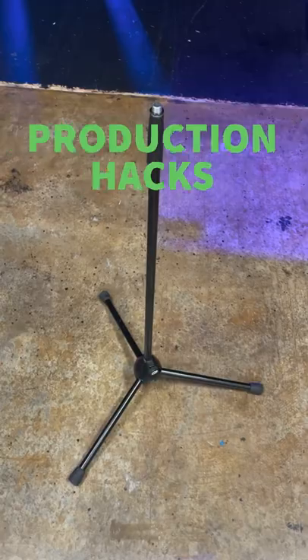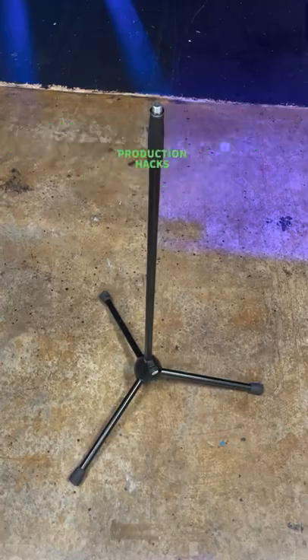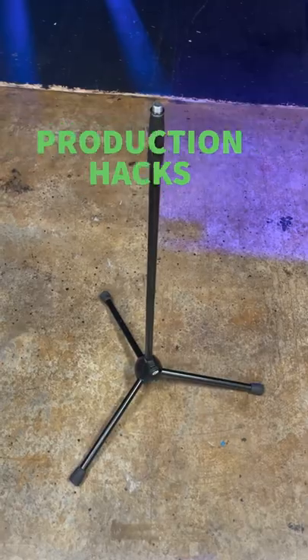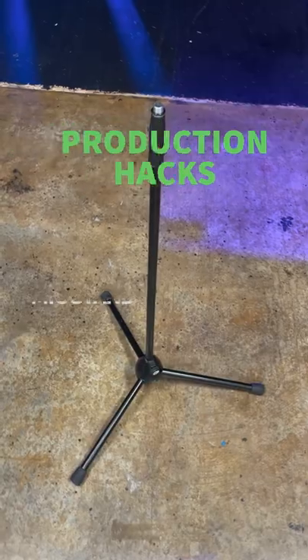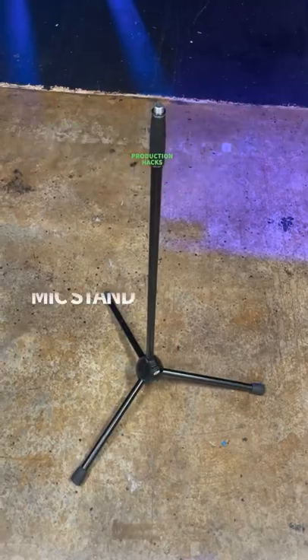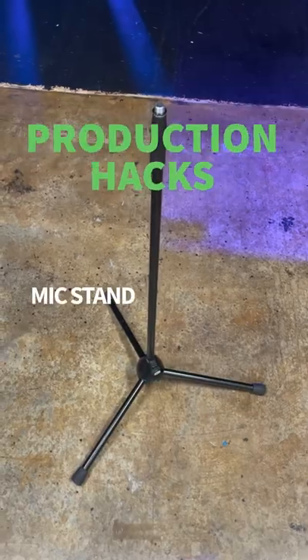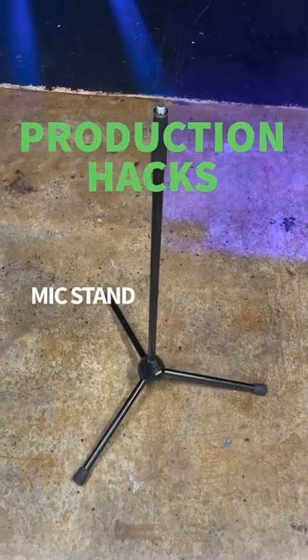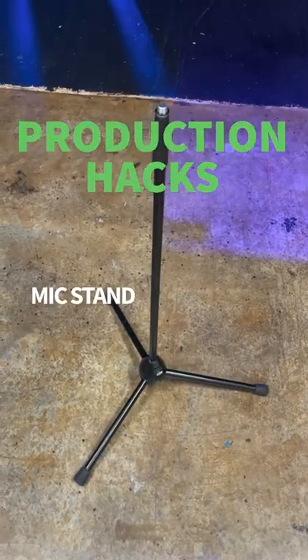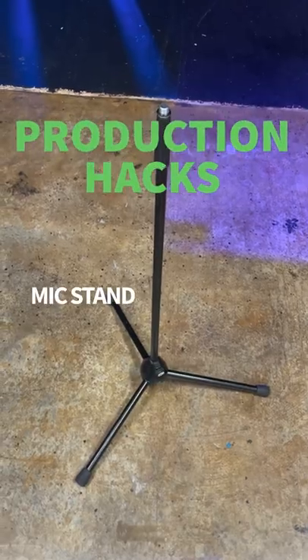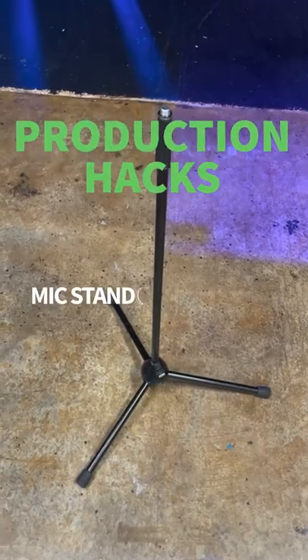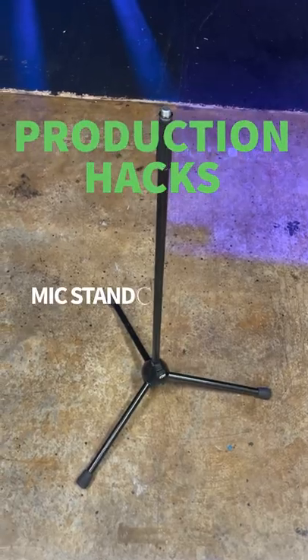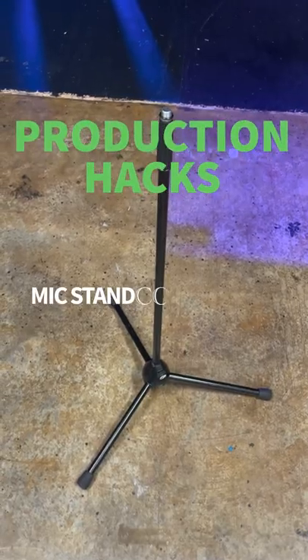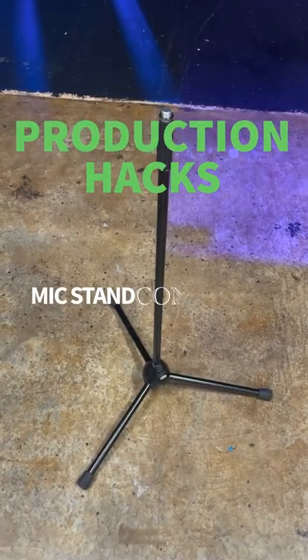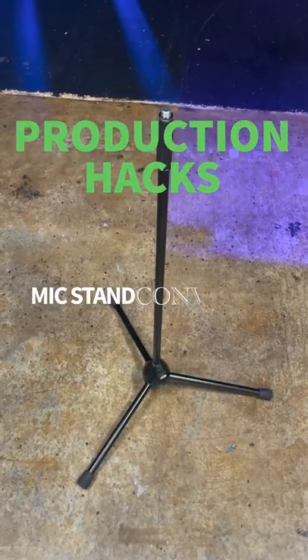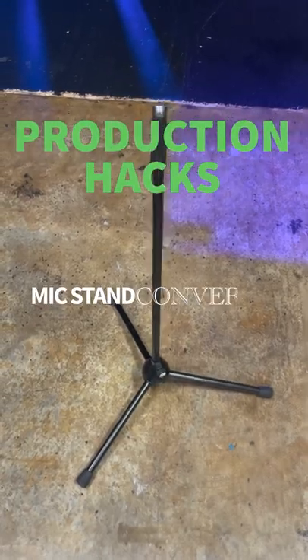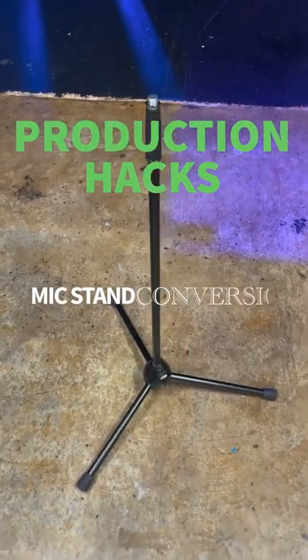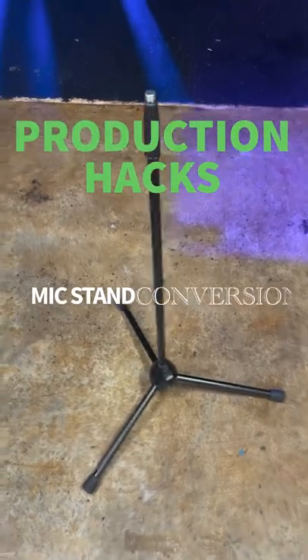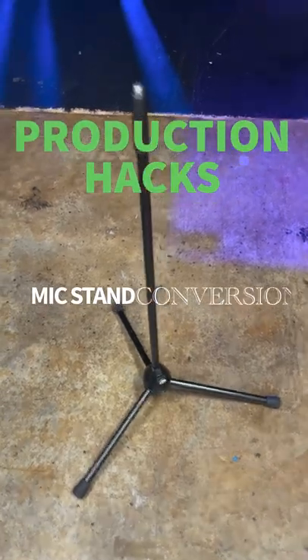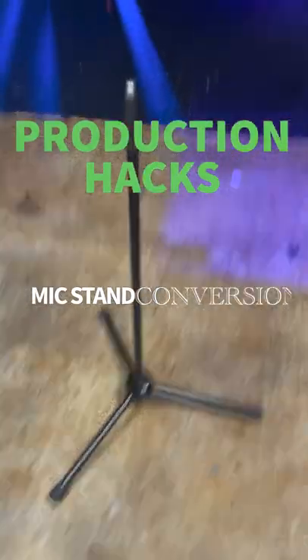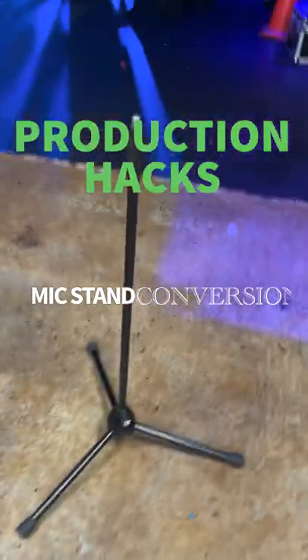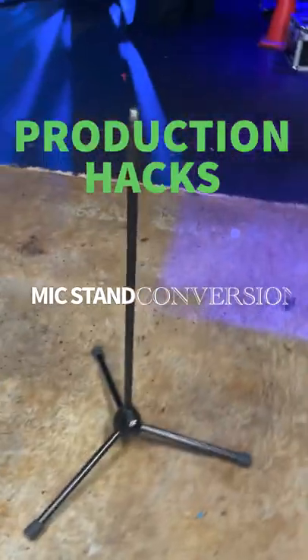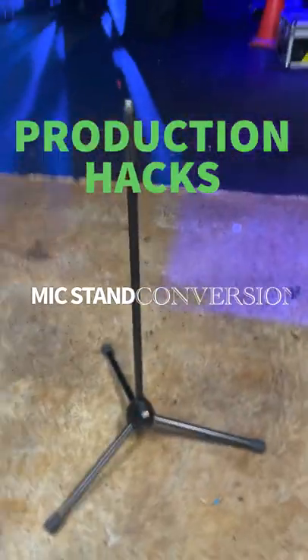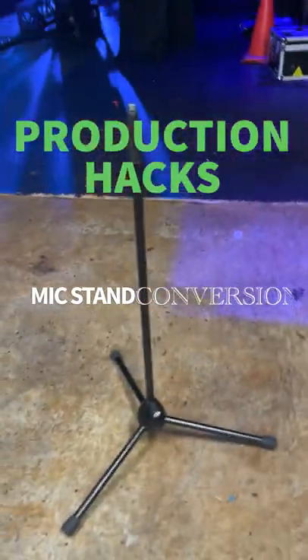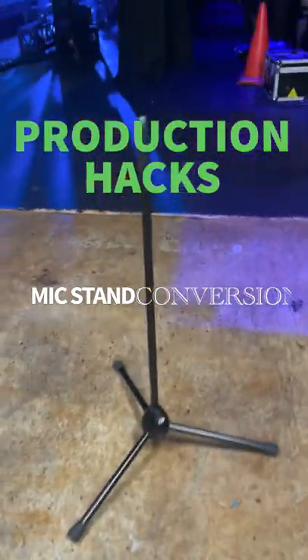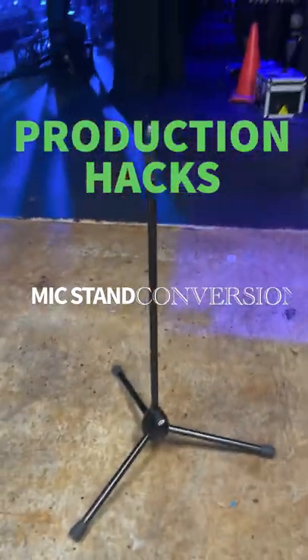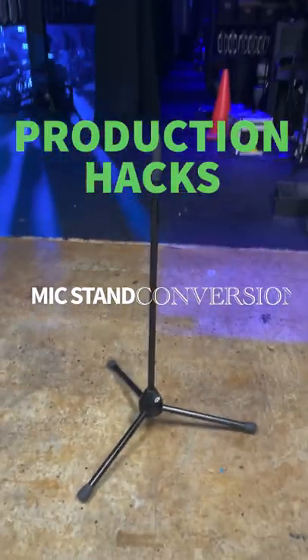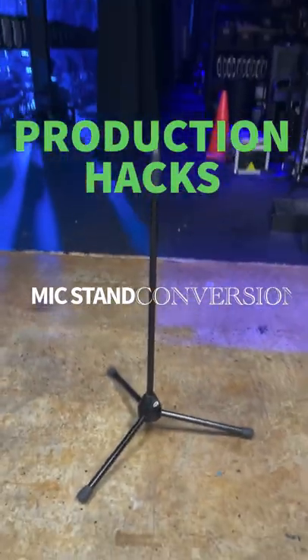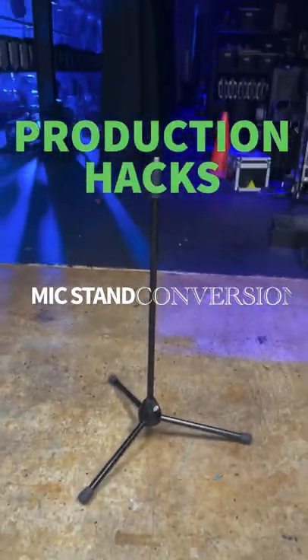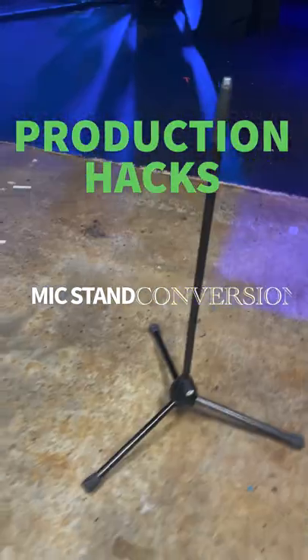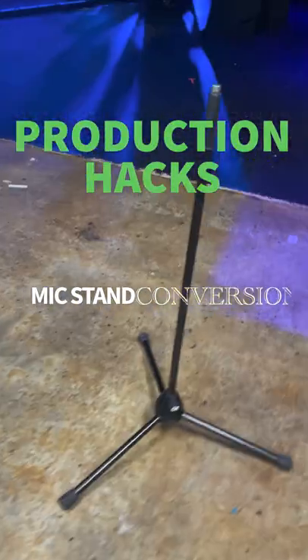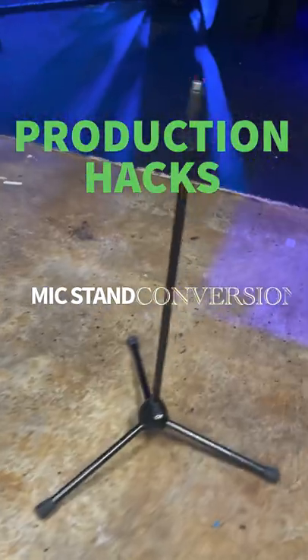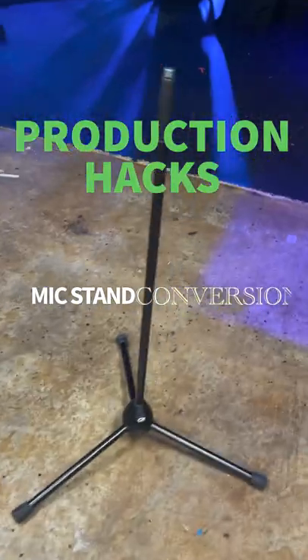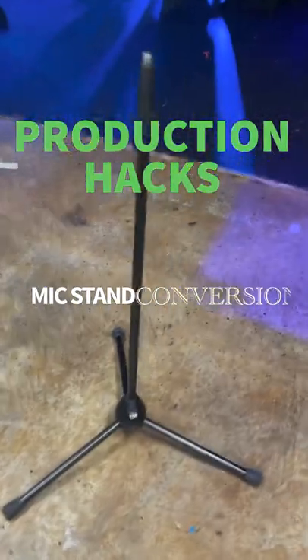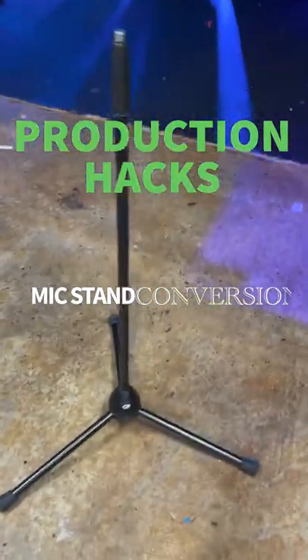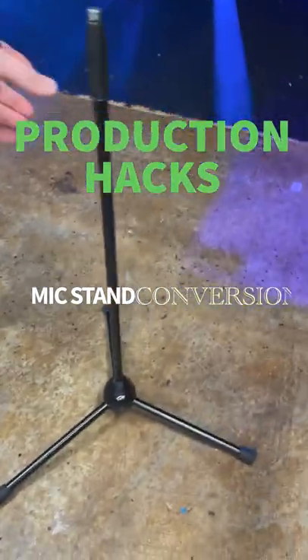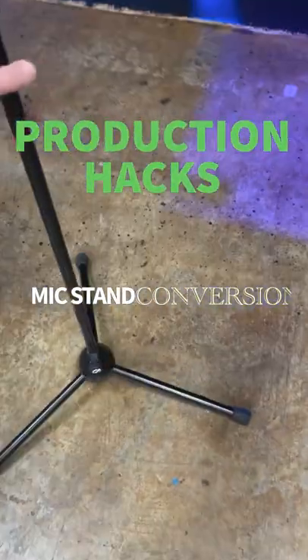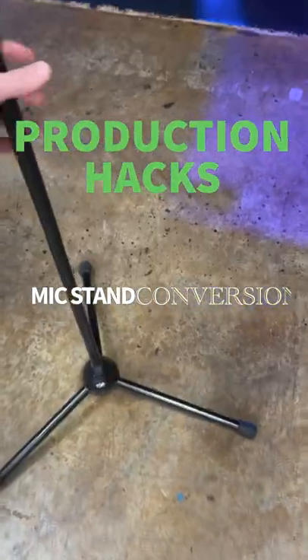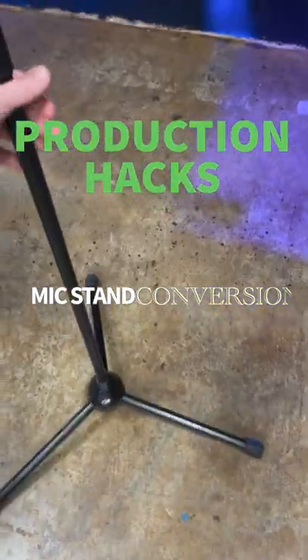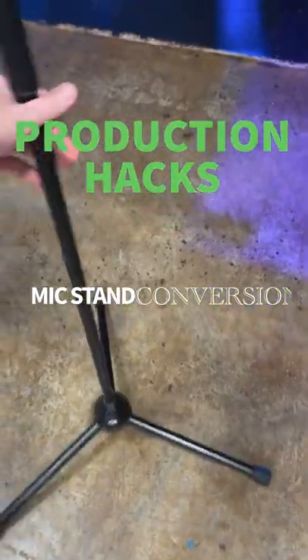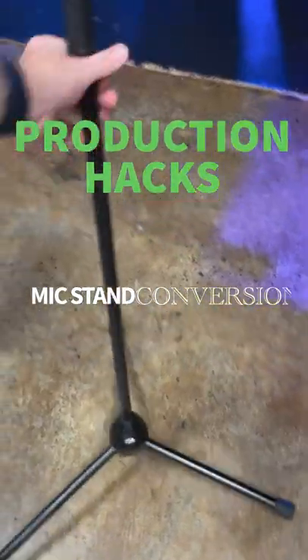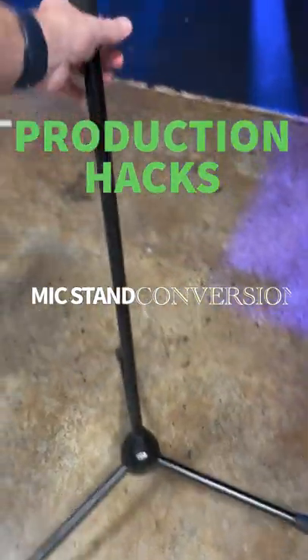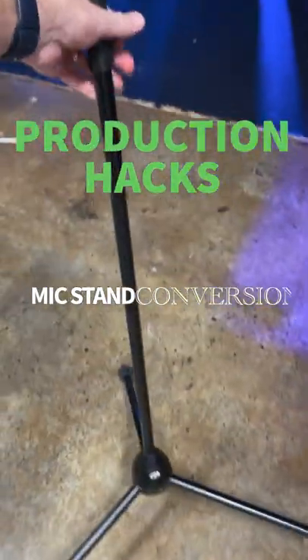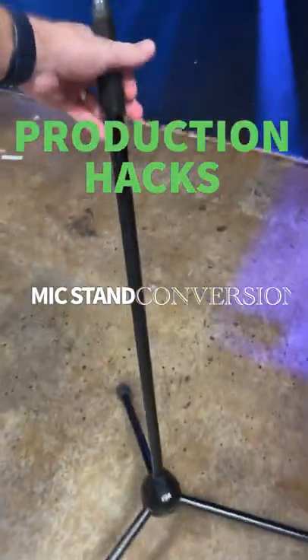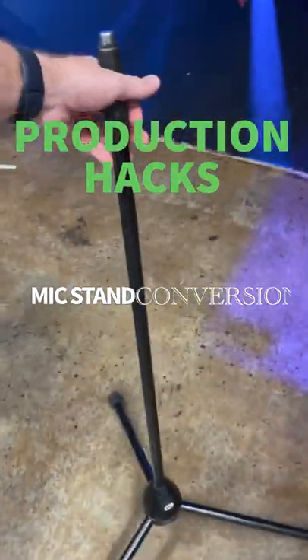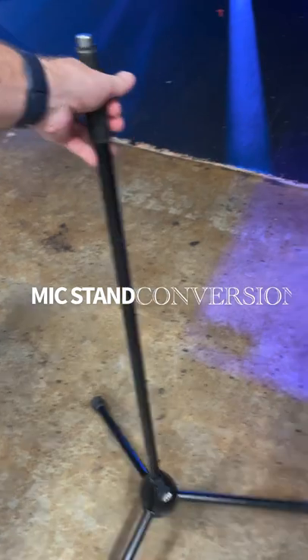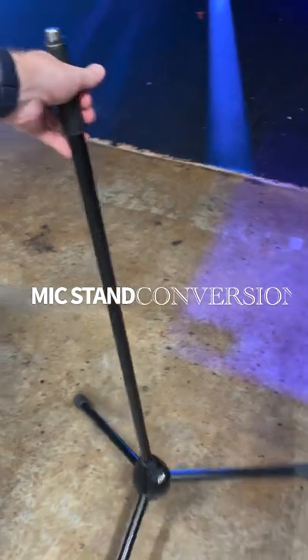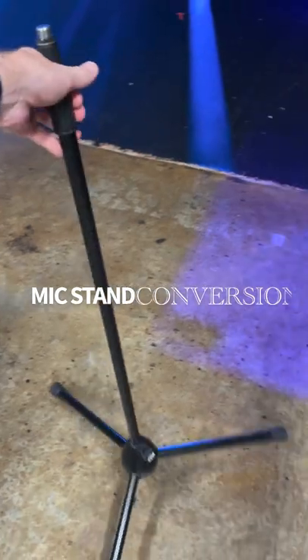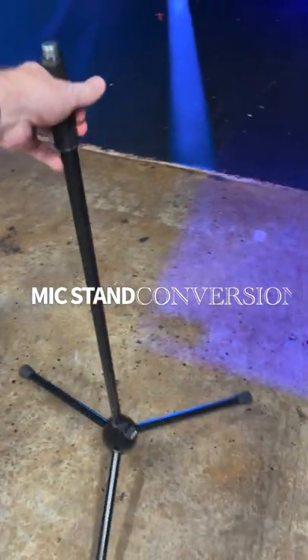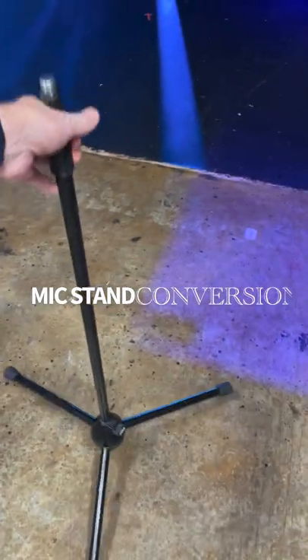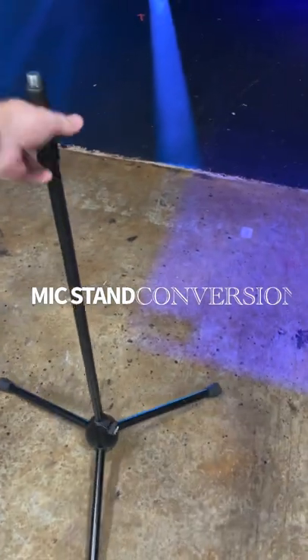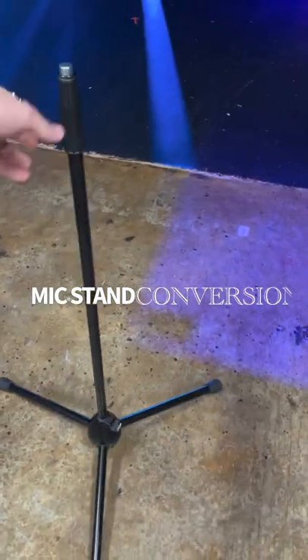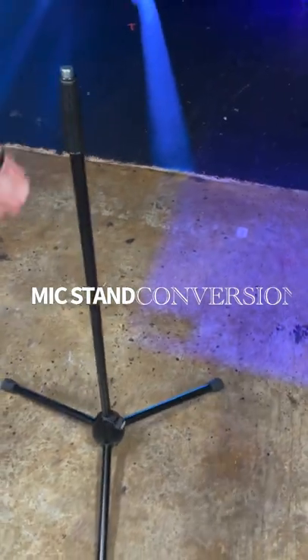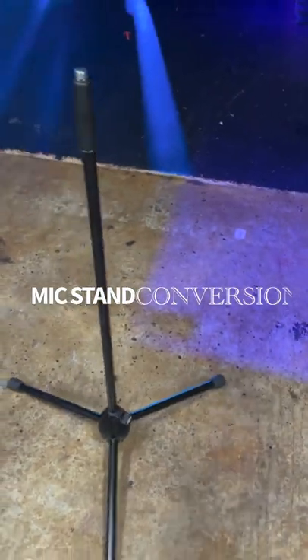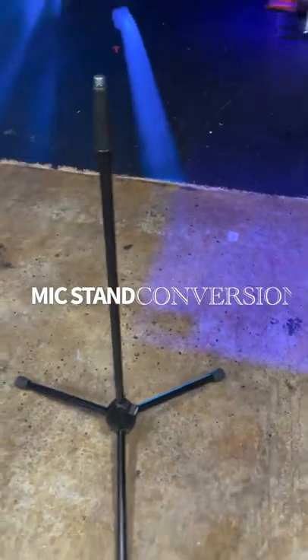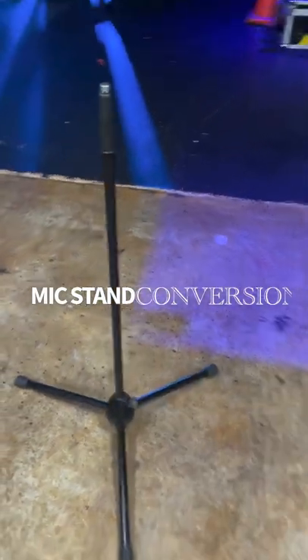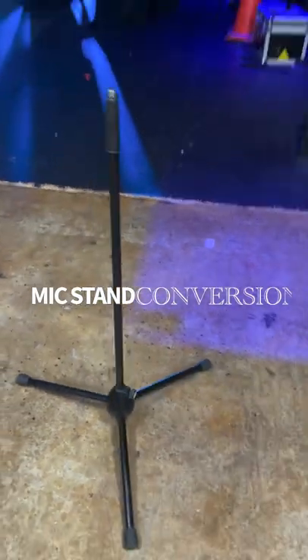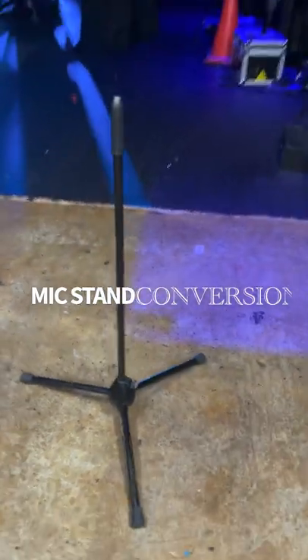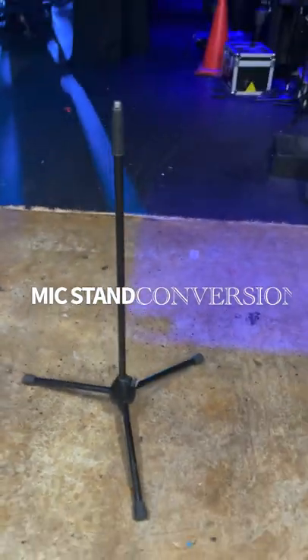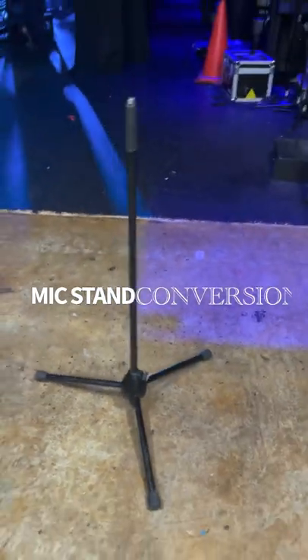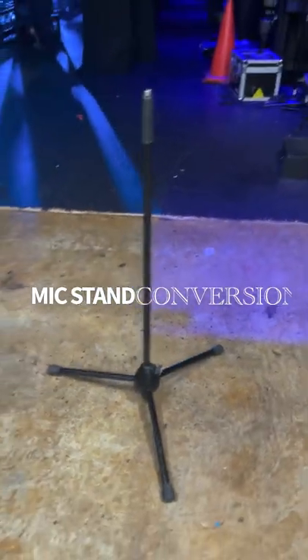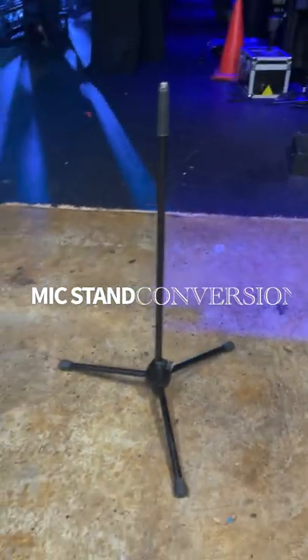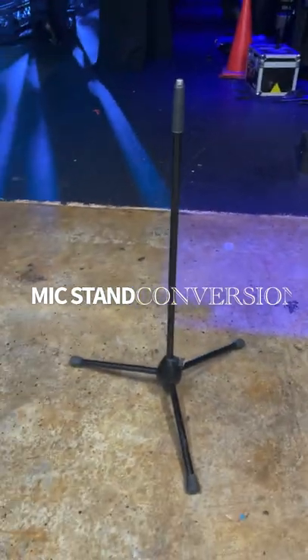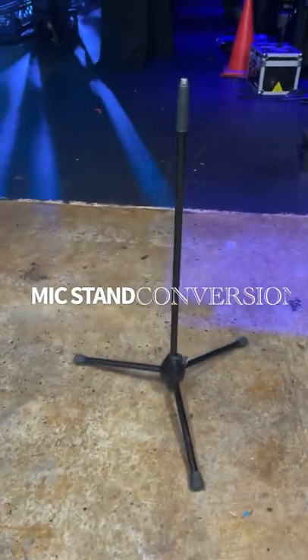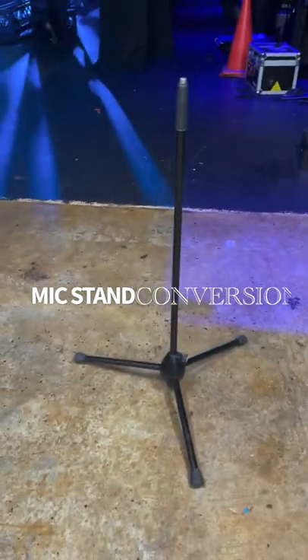Drew Rashler, hack of the day. I'm going to take this full-height stand and turn it into a shorty for a snare, because this is too high.